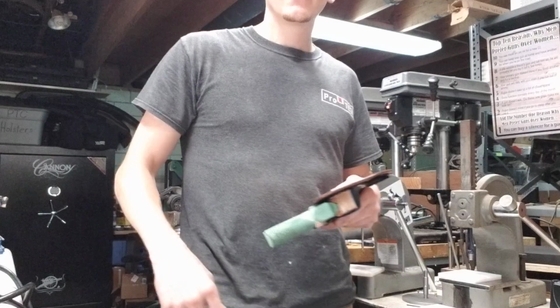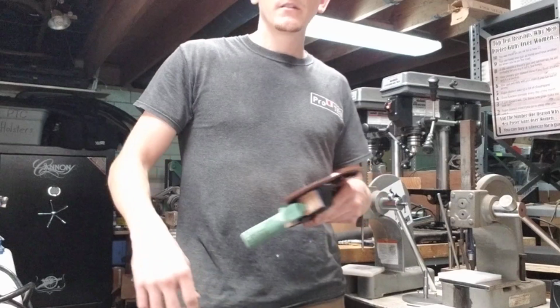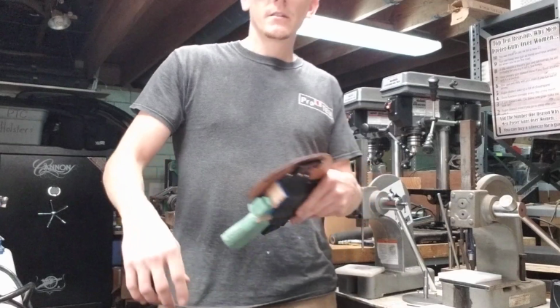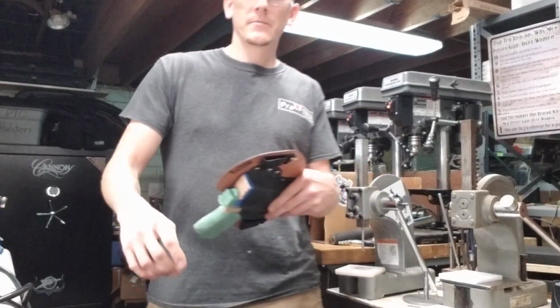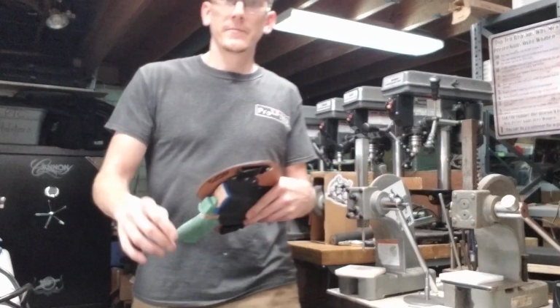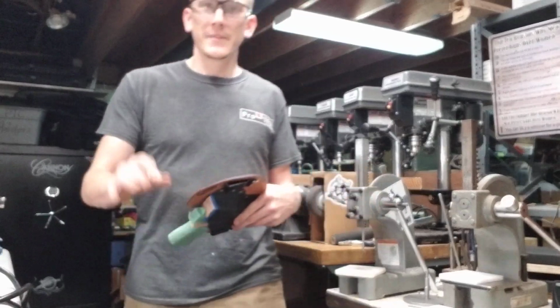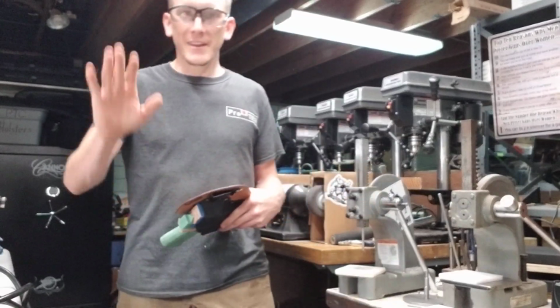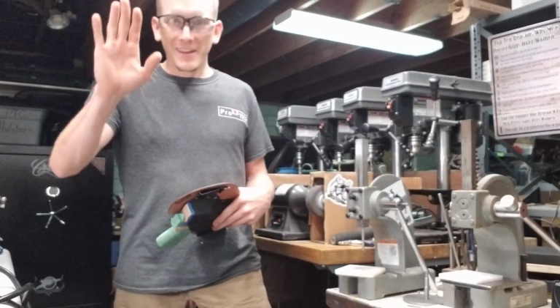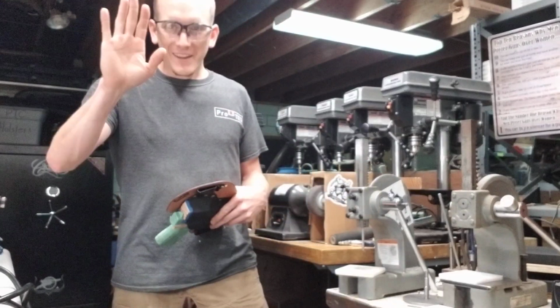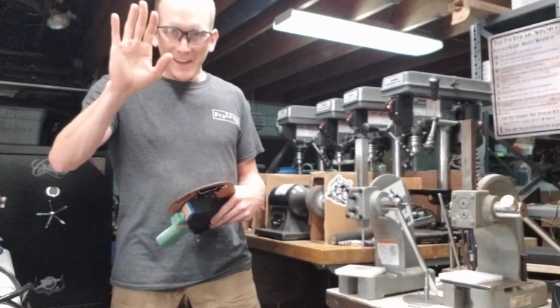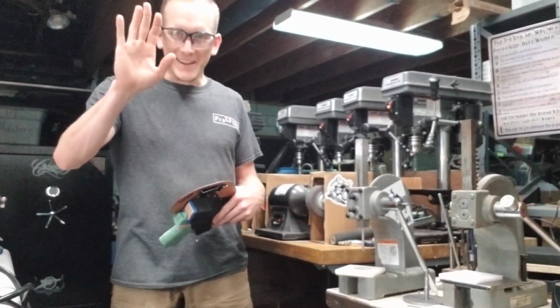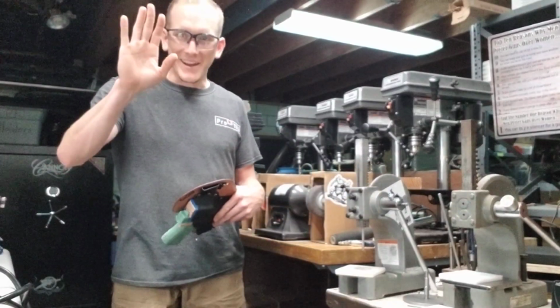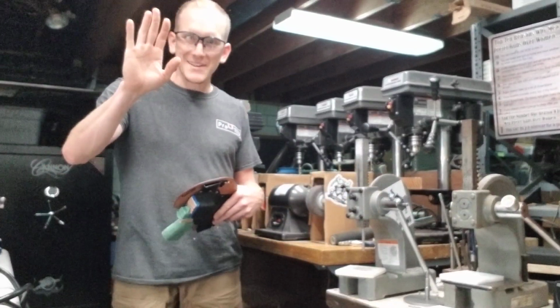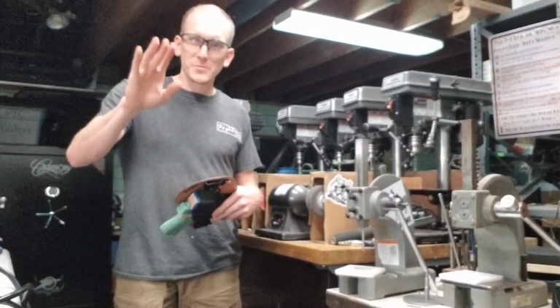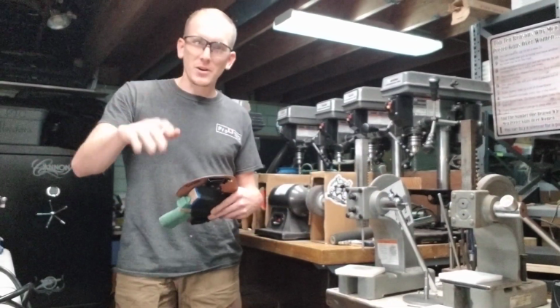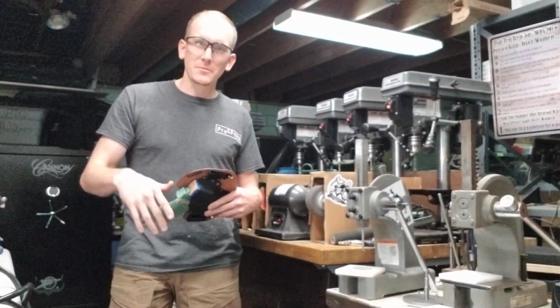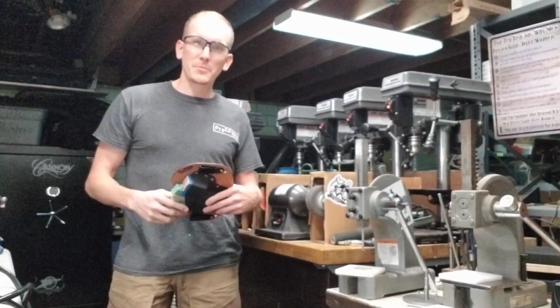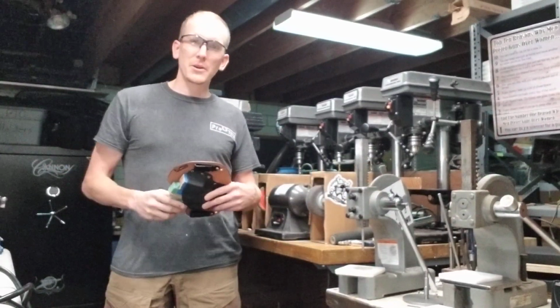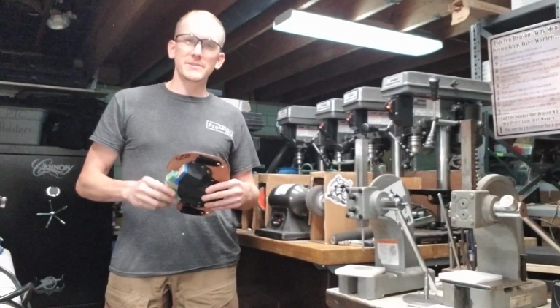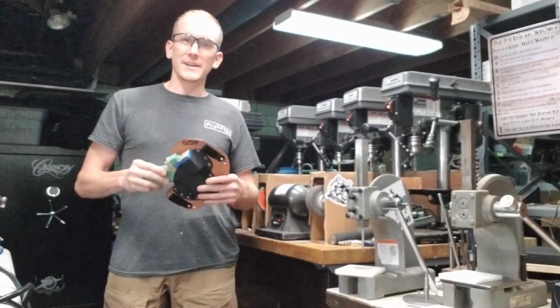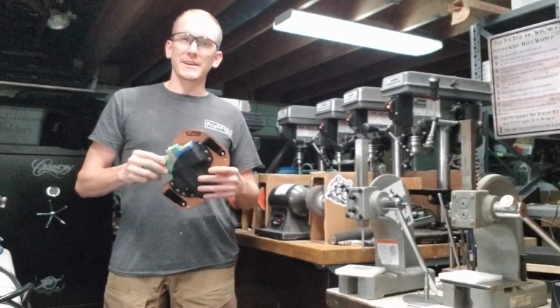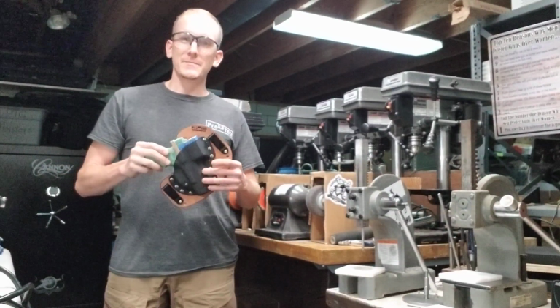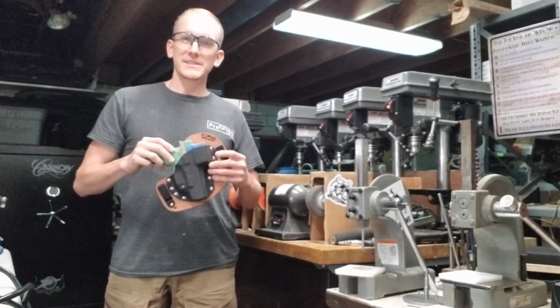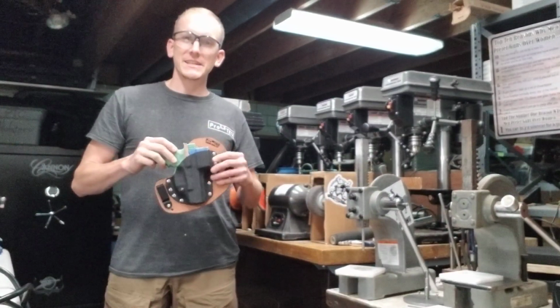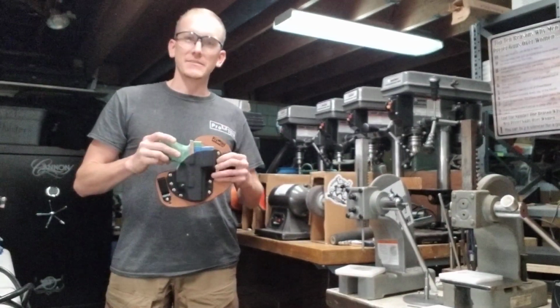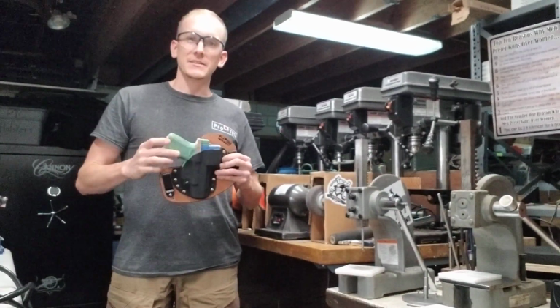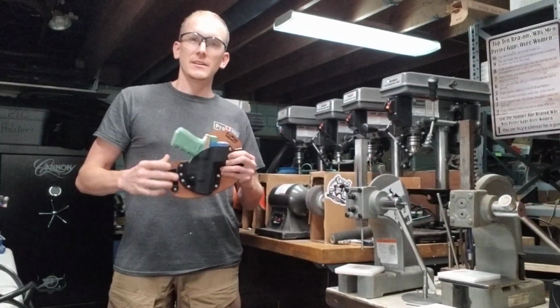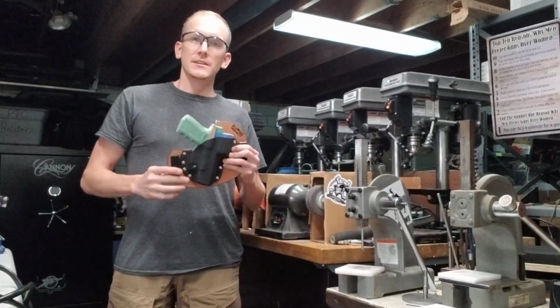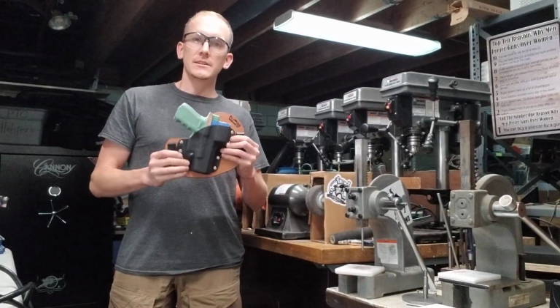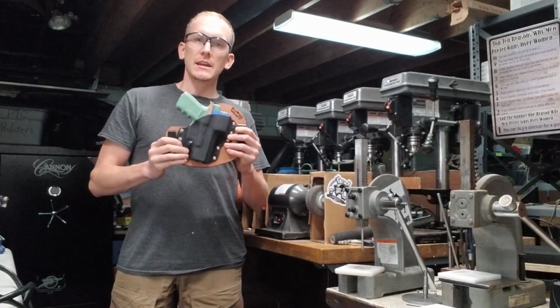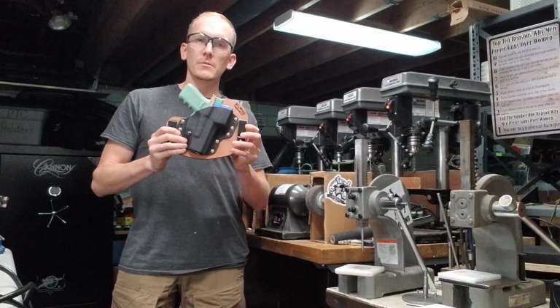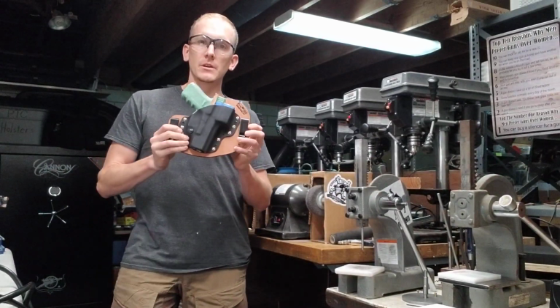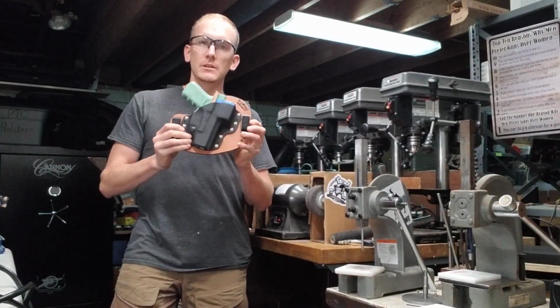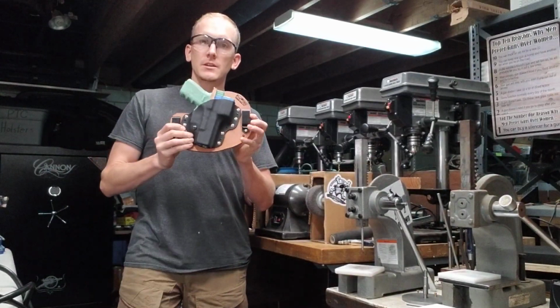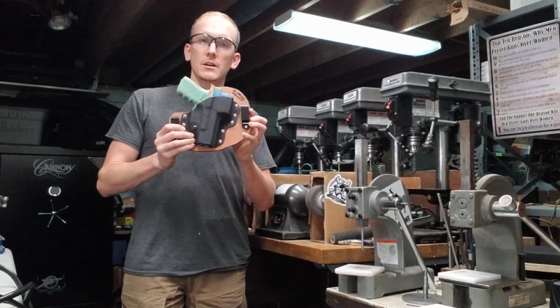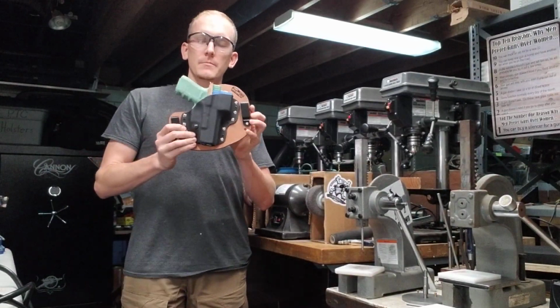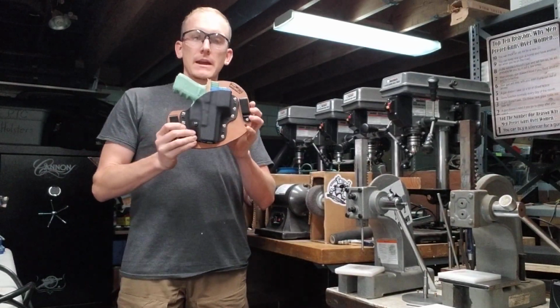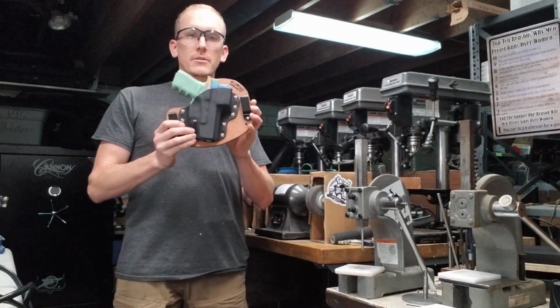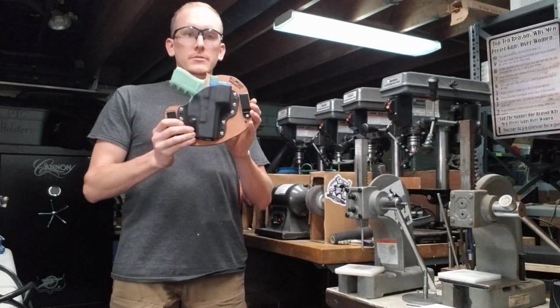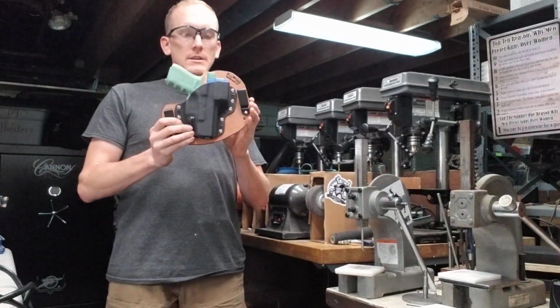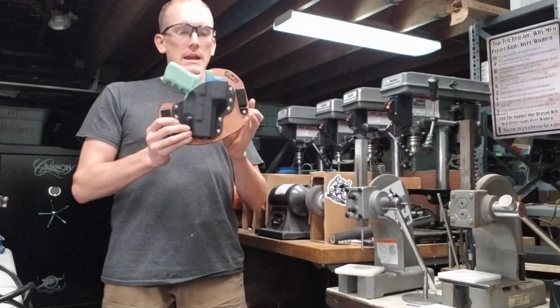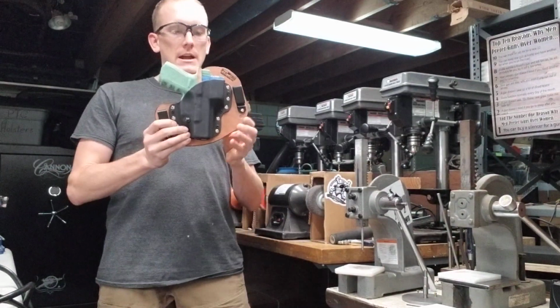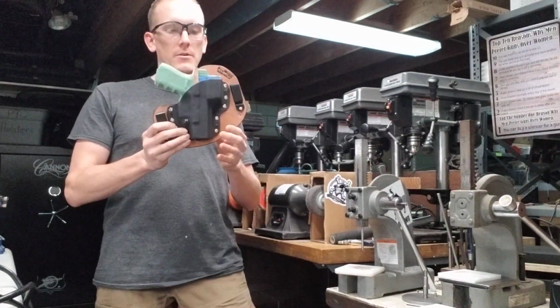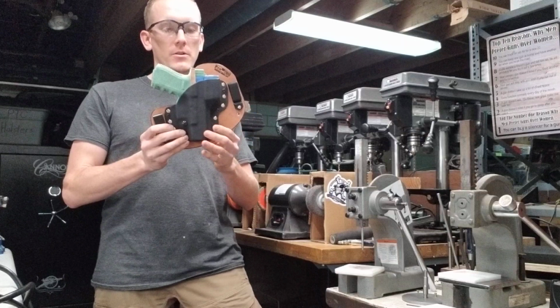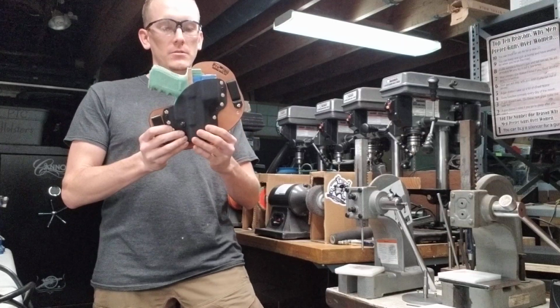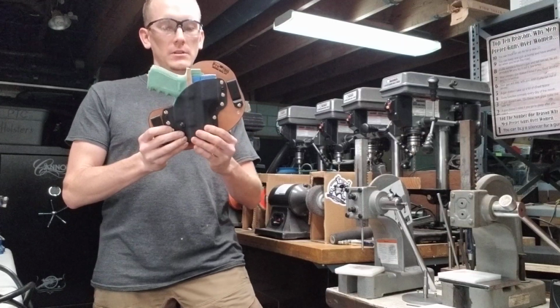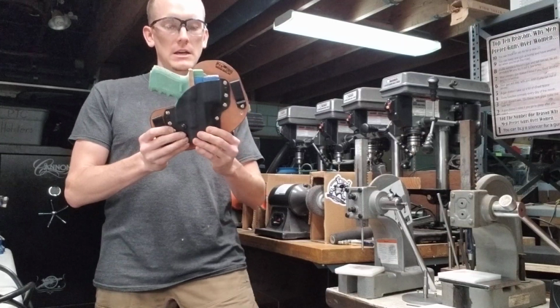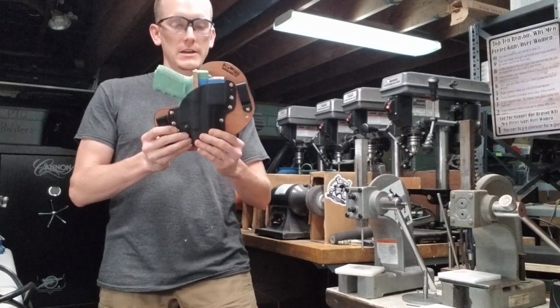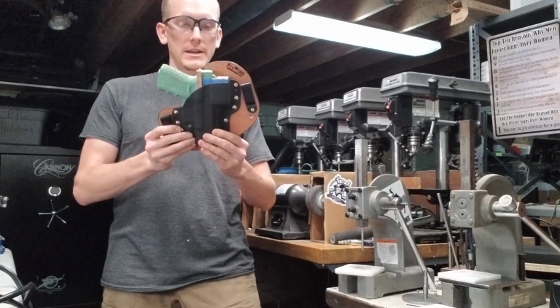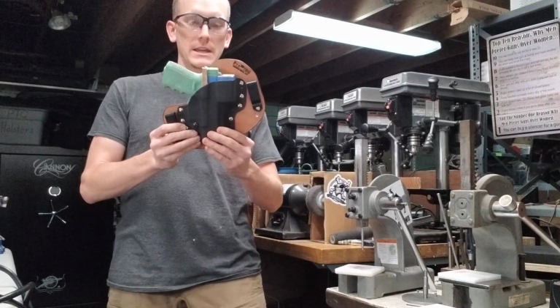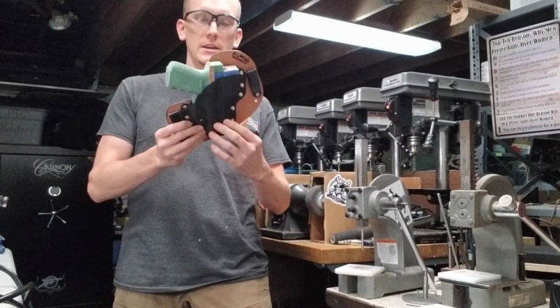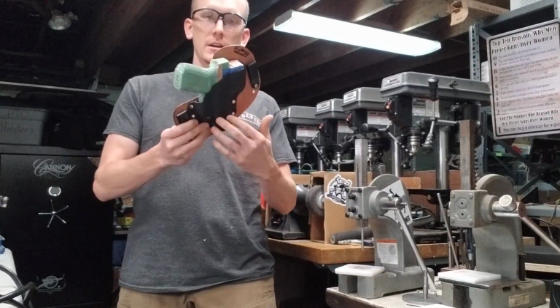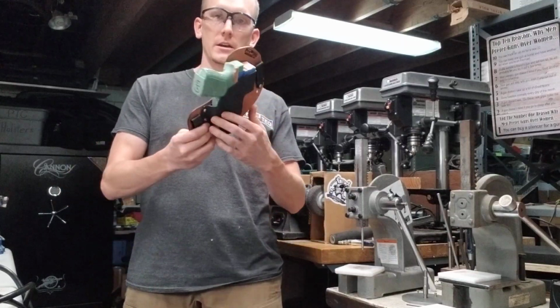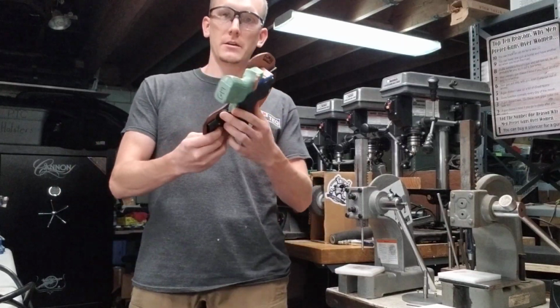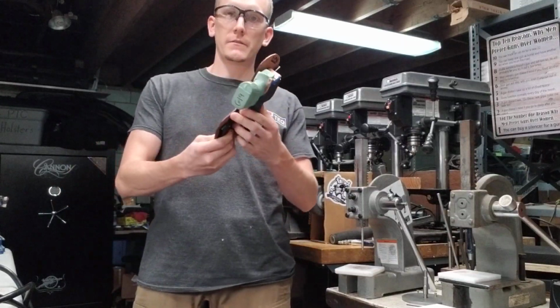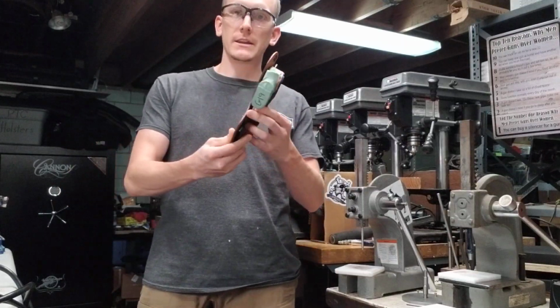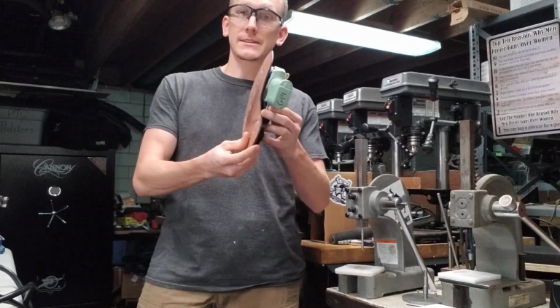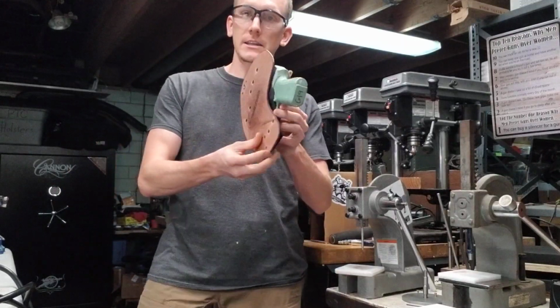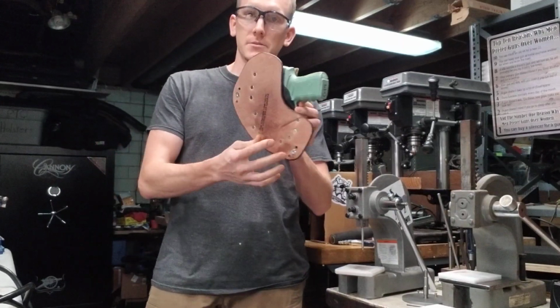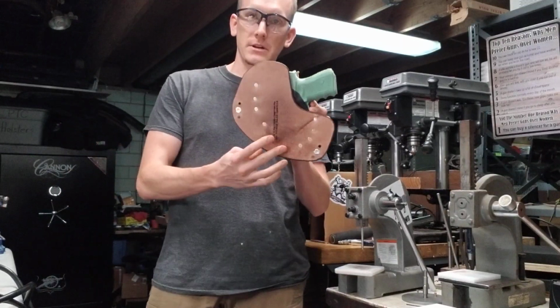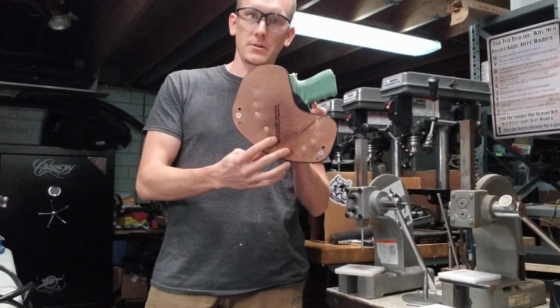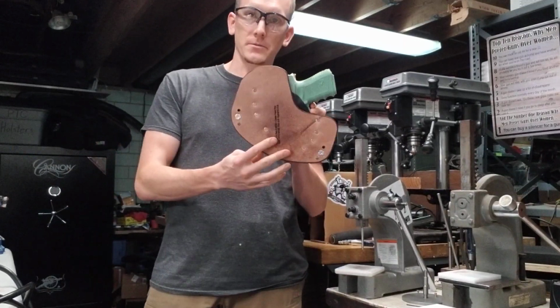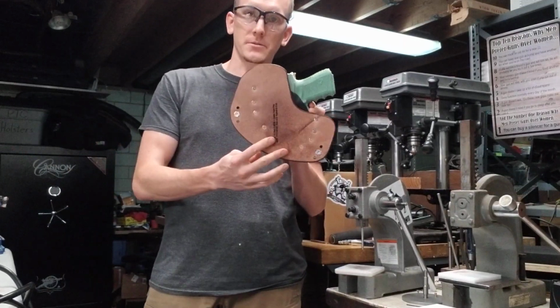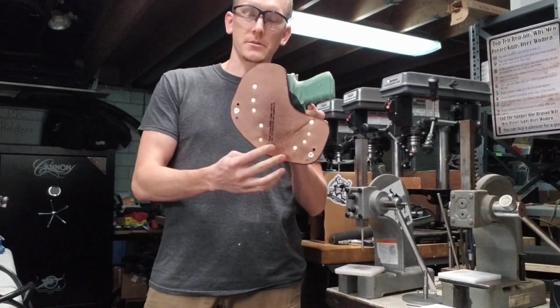Hey guys, welcome to ProTech. I'm Steven. Today we're going to talk about our line of accessory holsters.